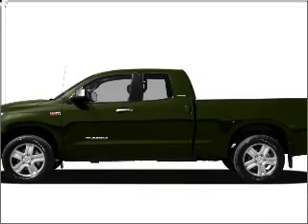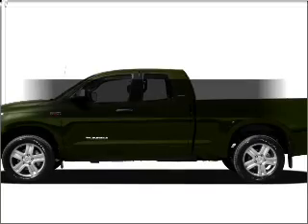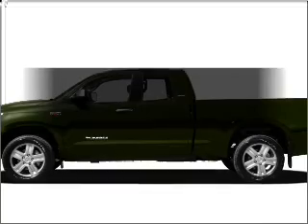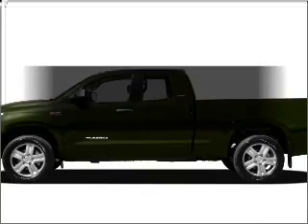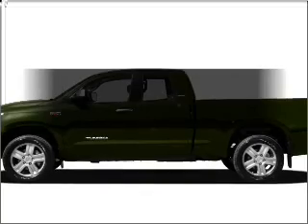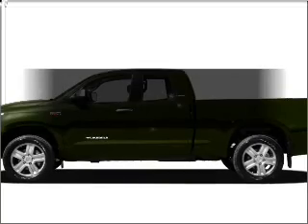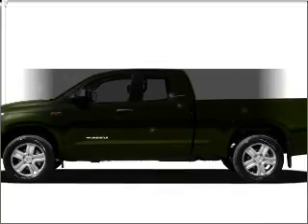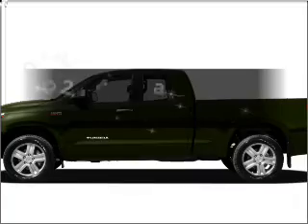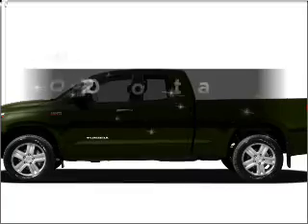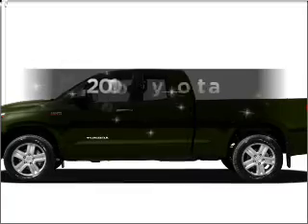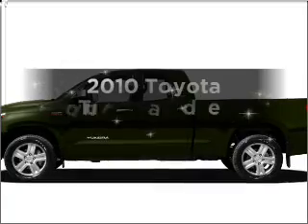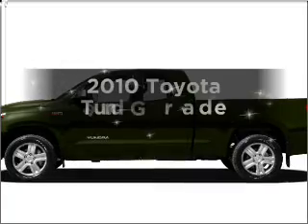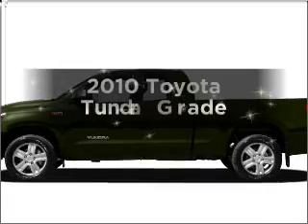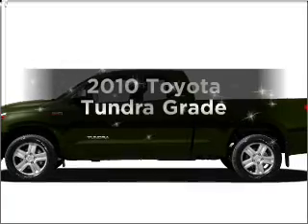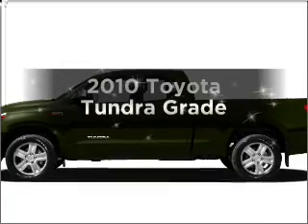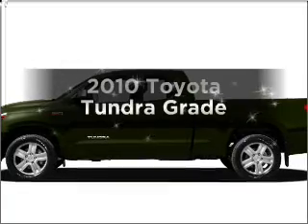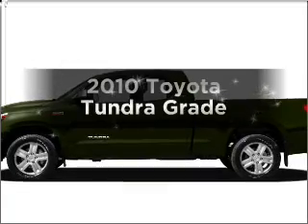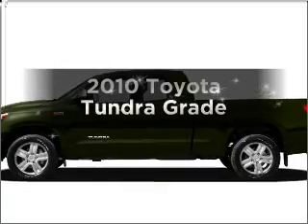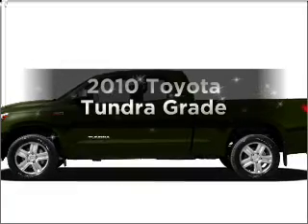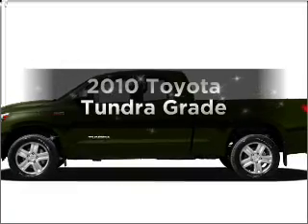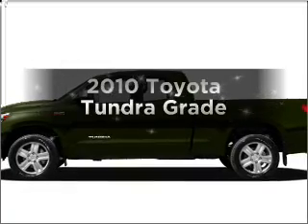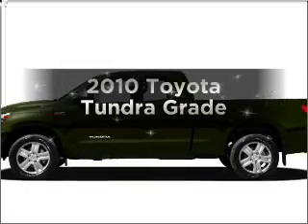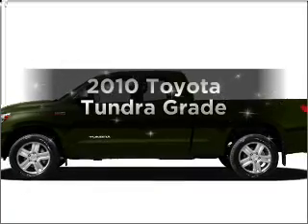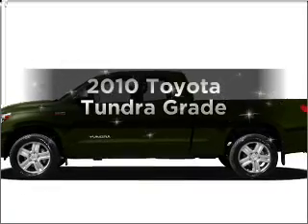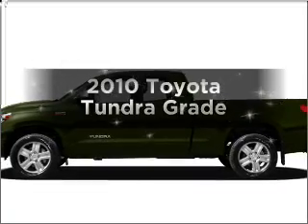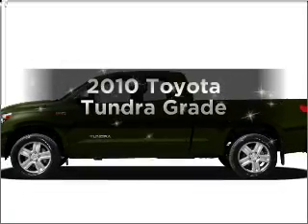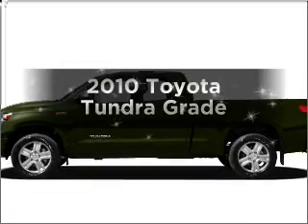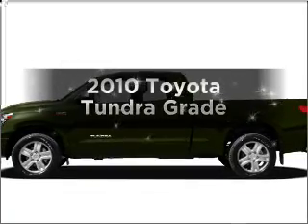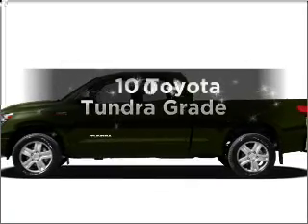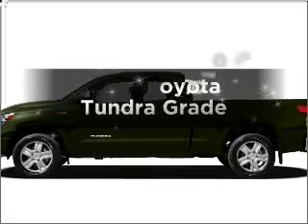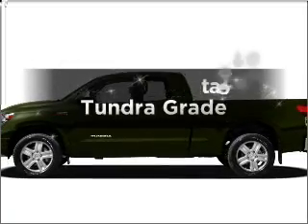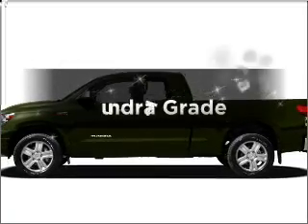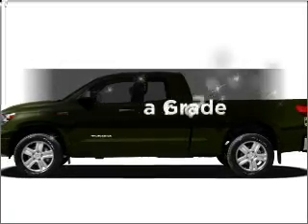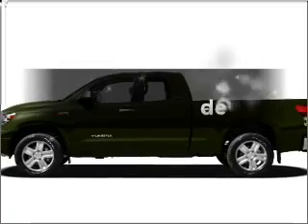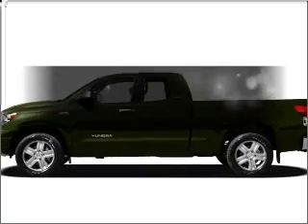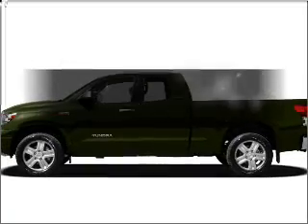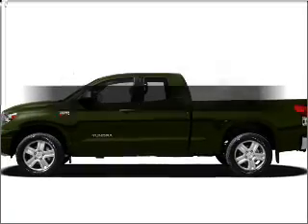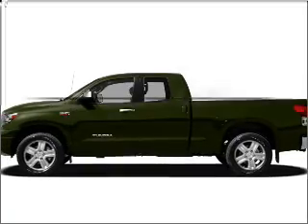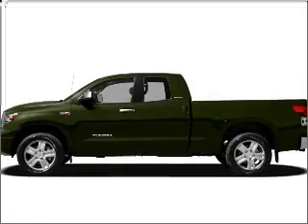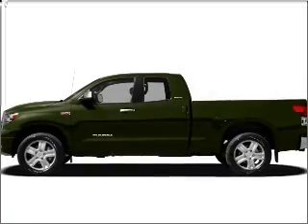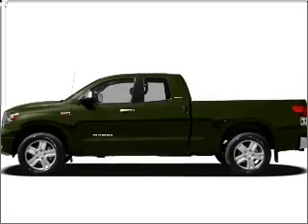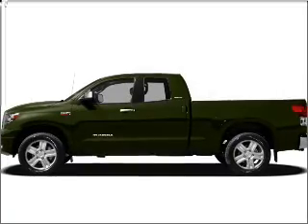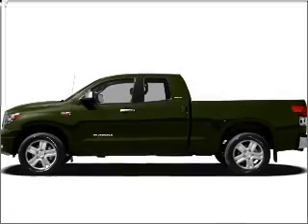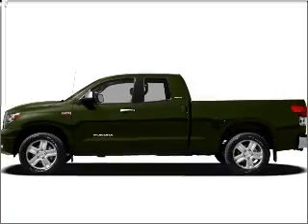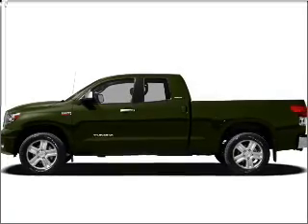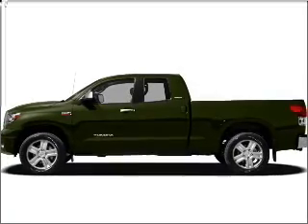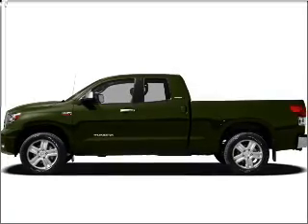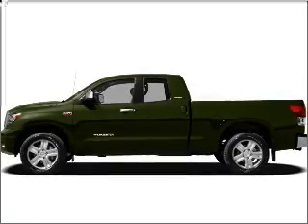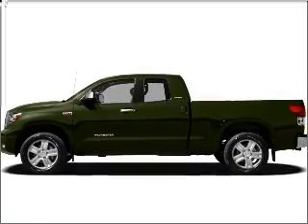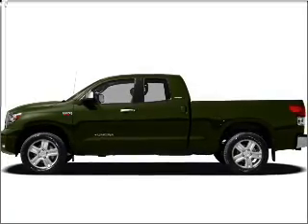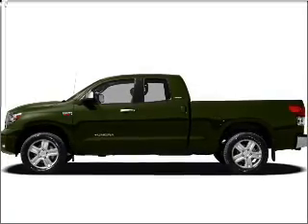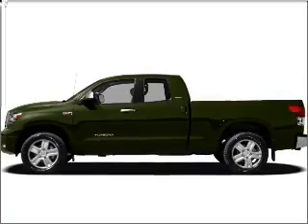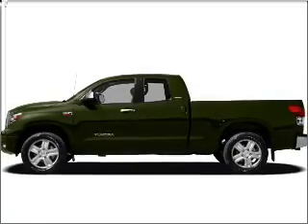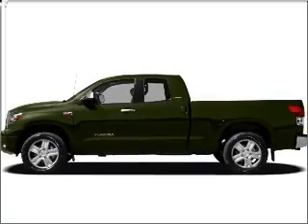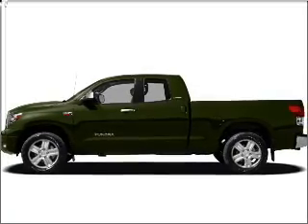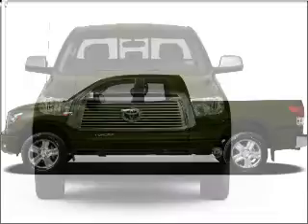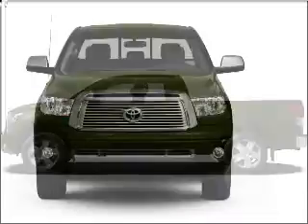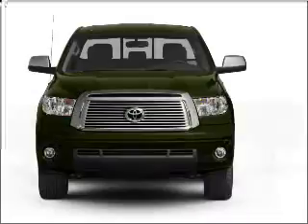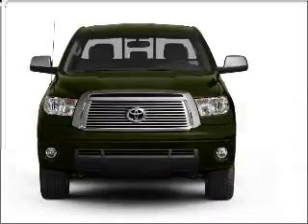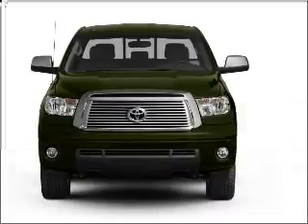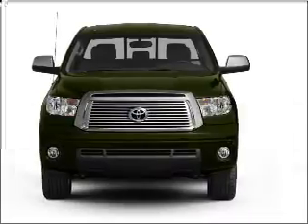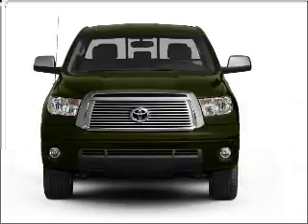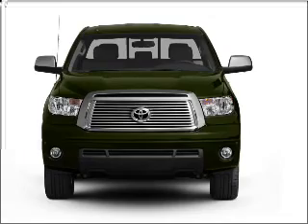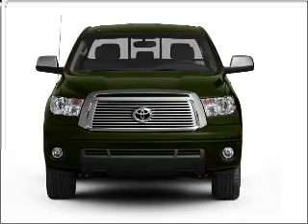Check out this 2010 Toyota Tundra. Travel the roads in style and comfort in this great vehicle.